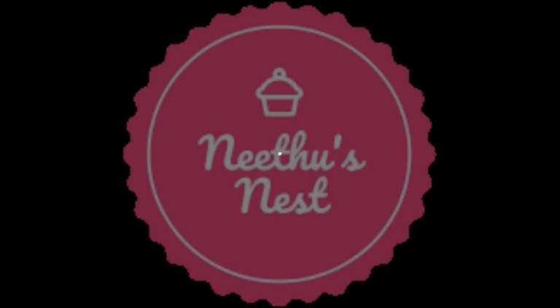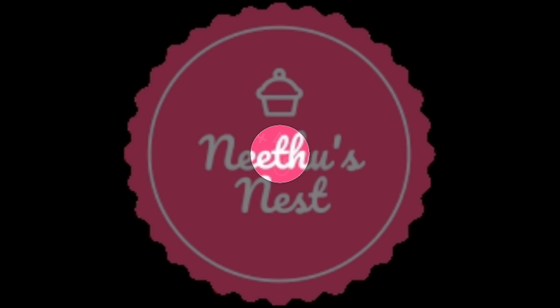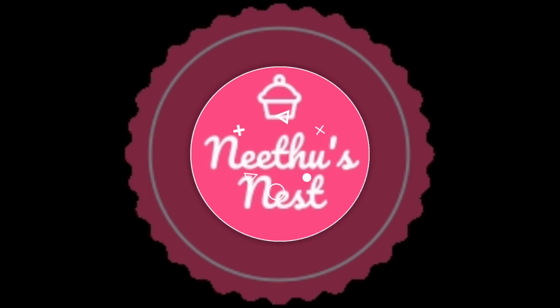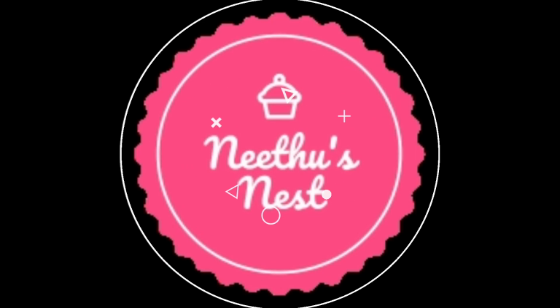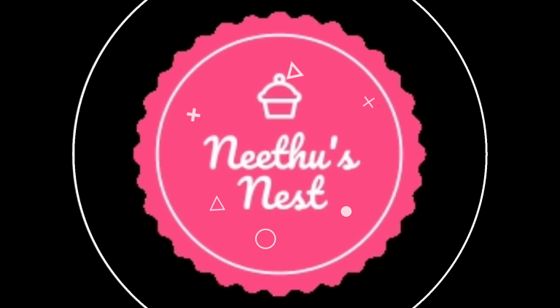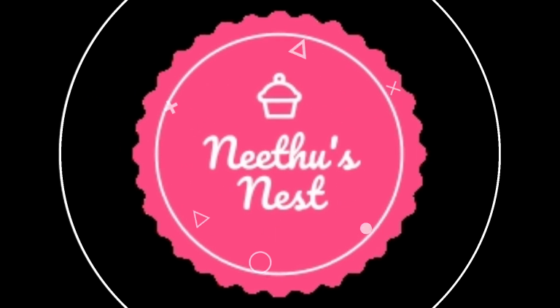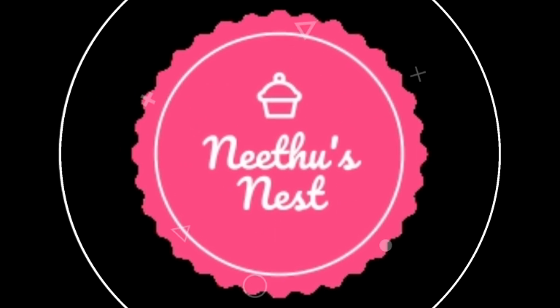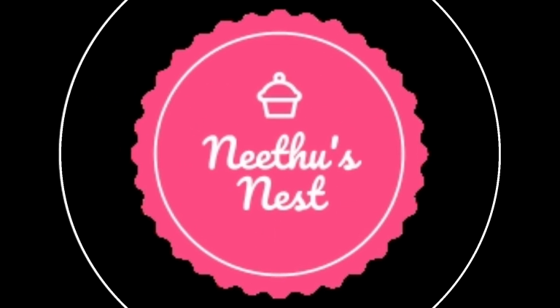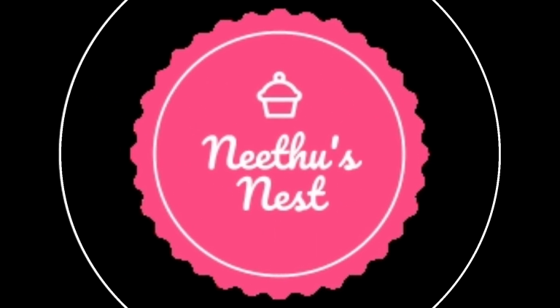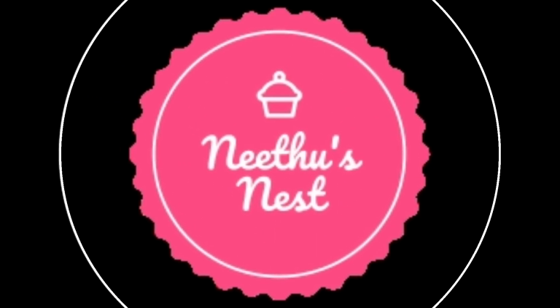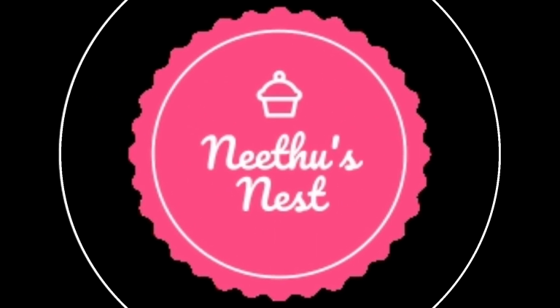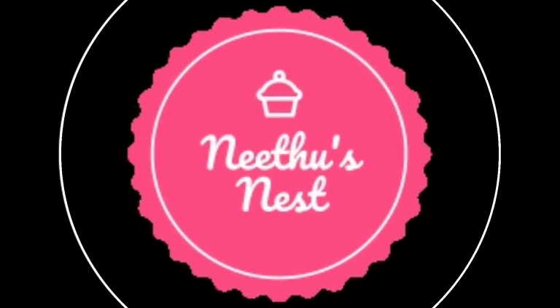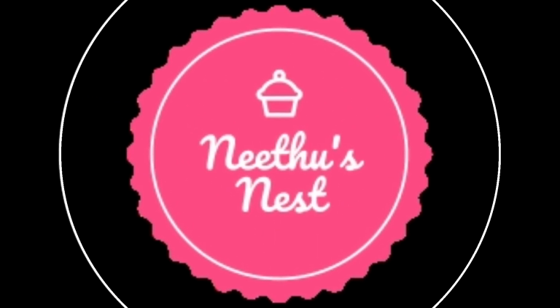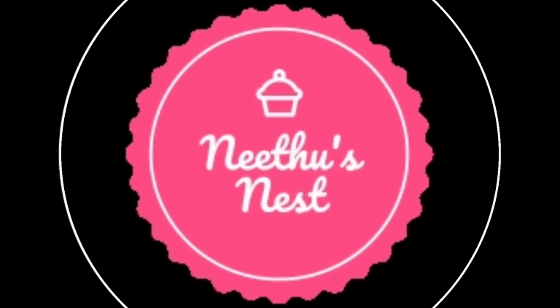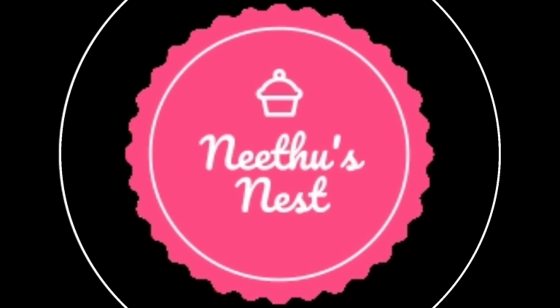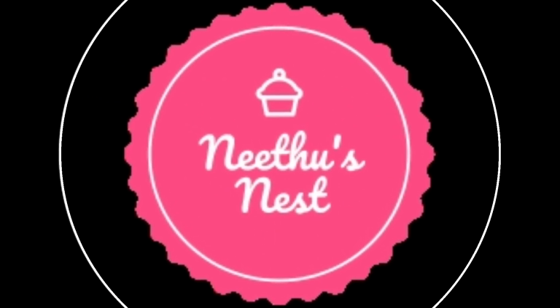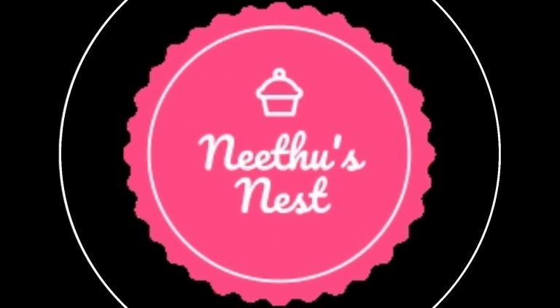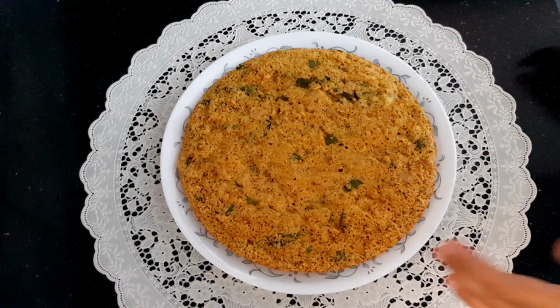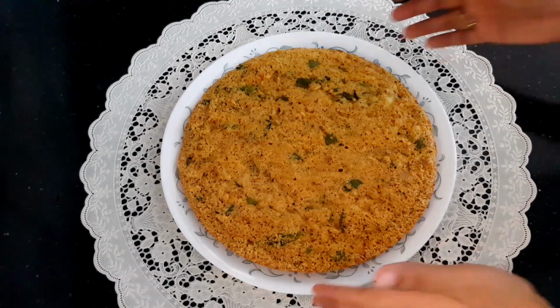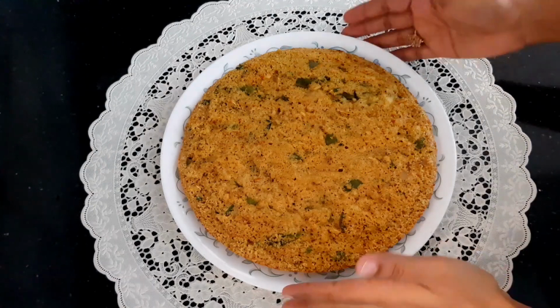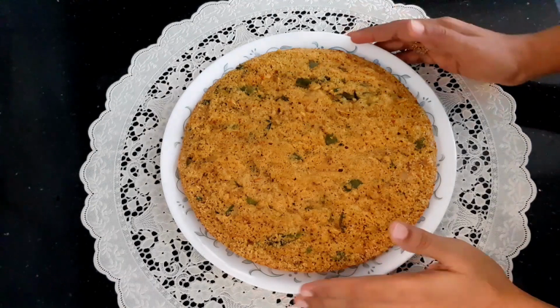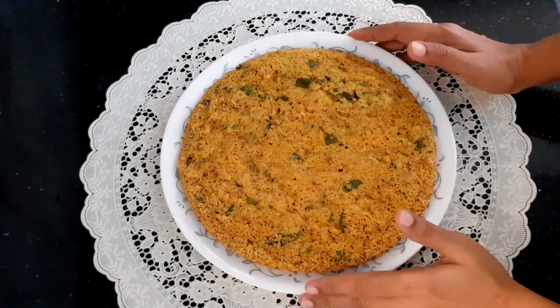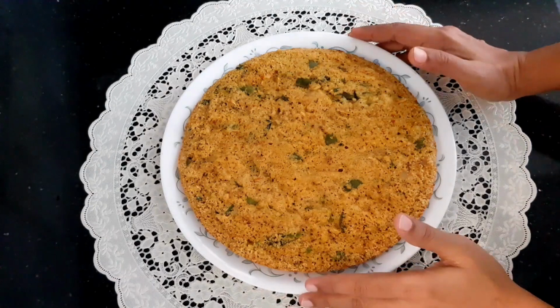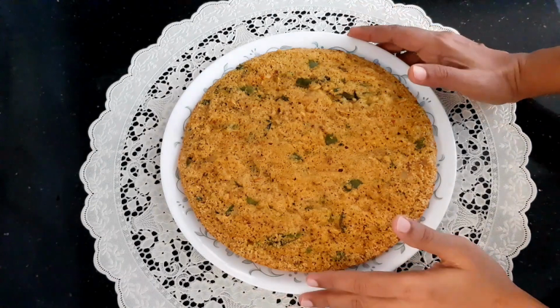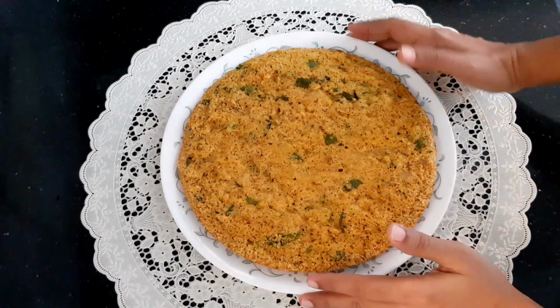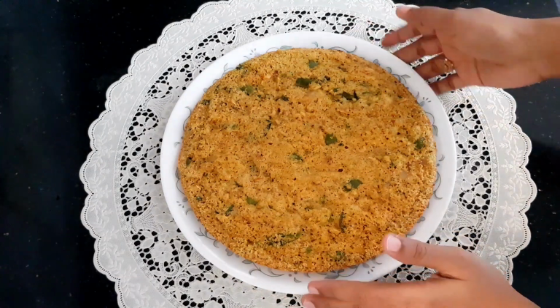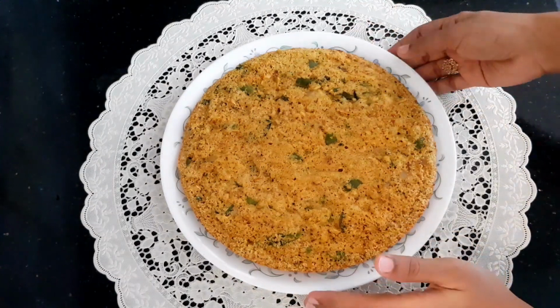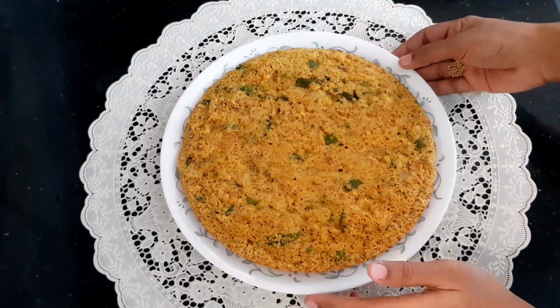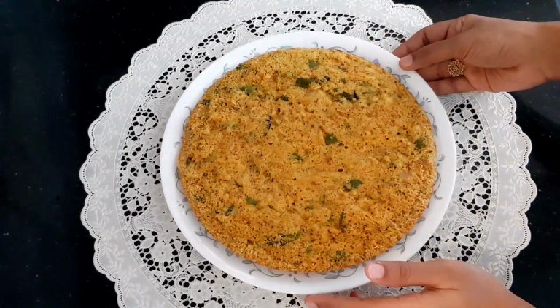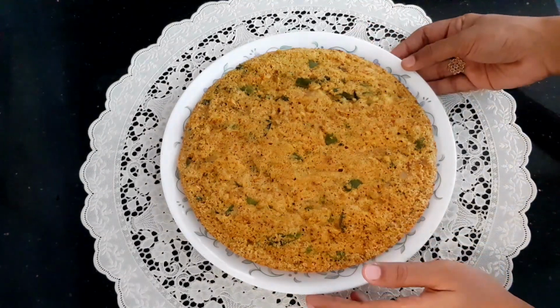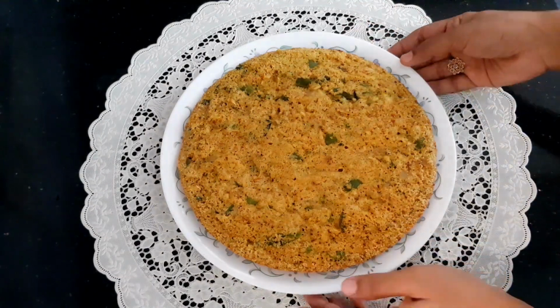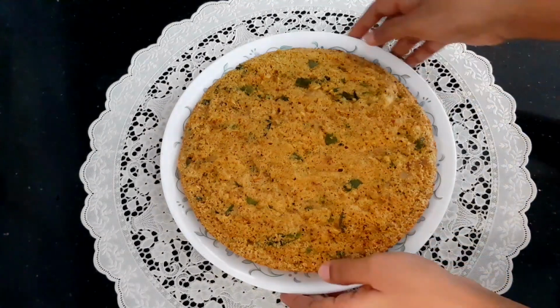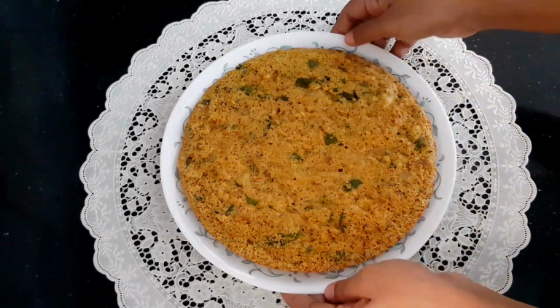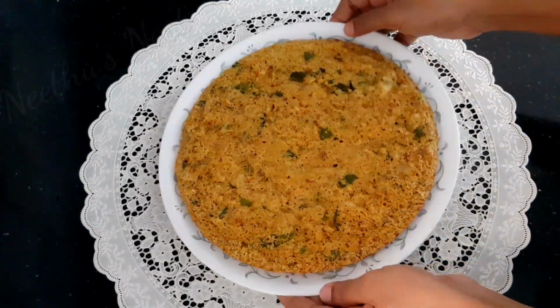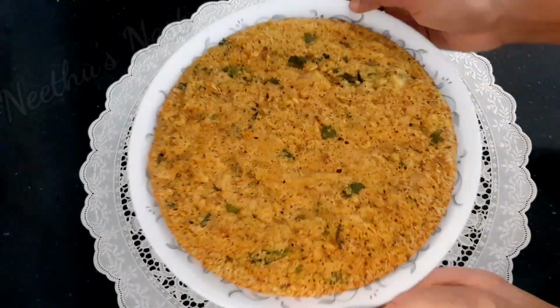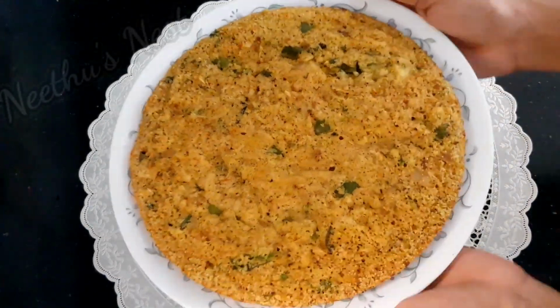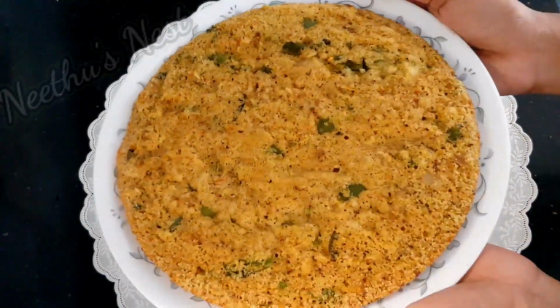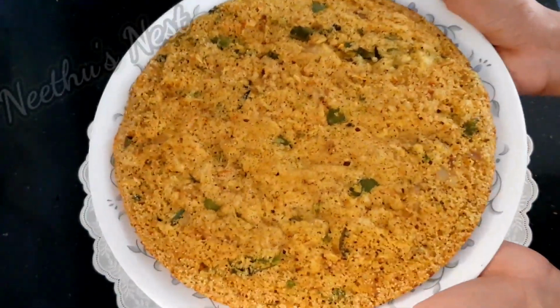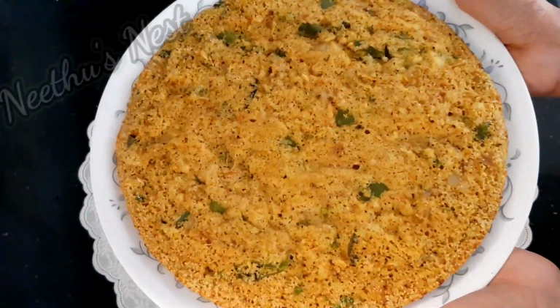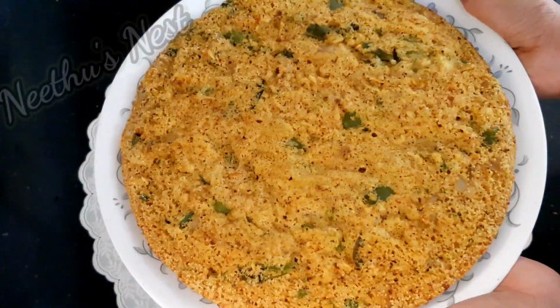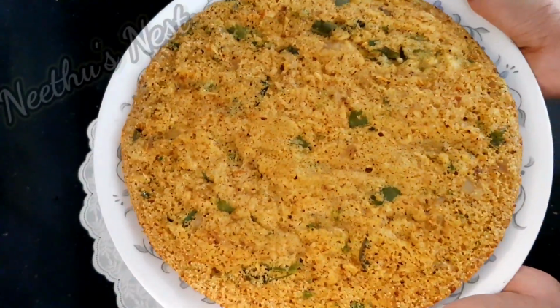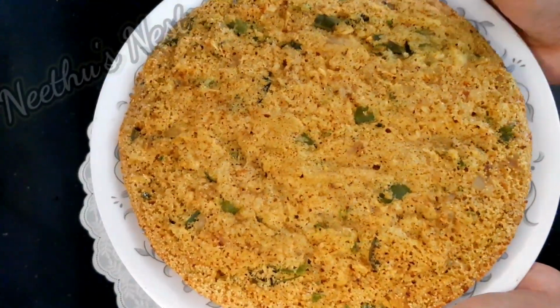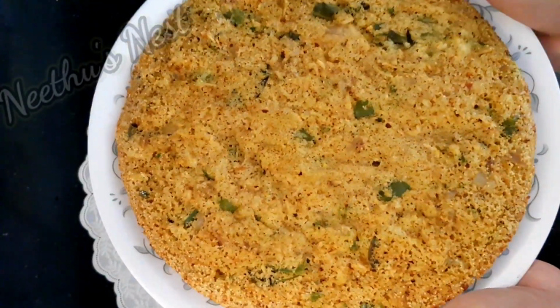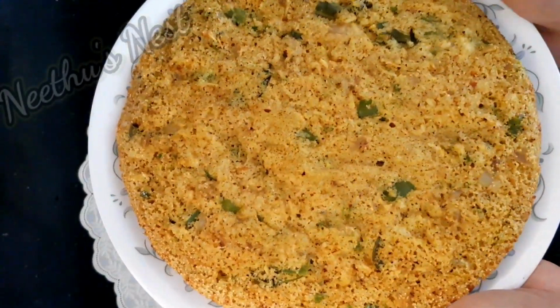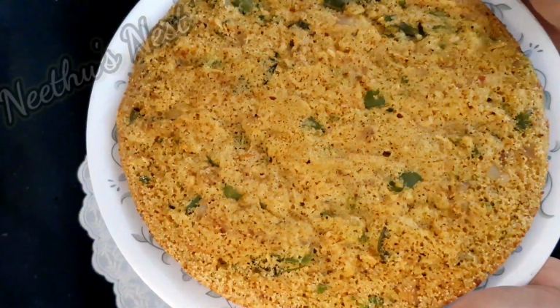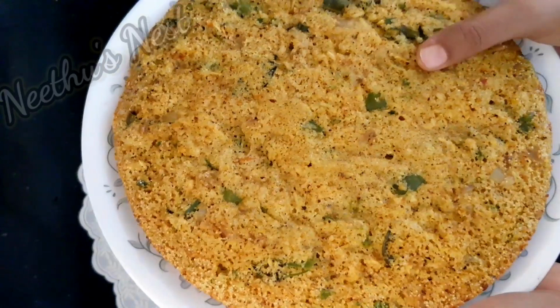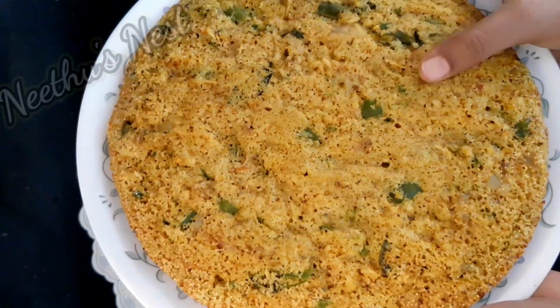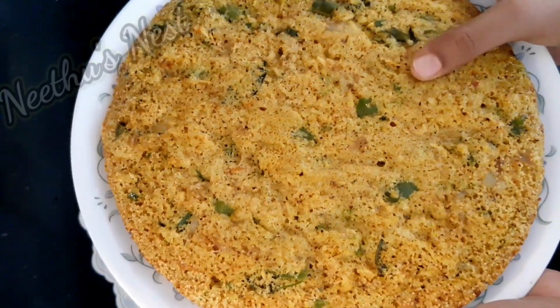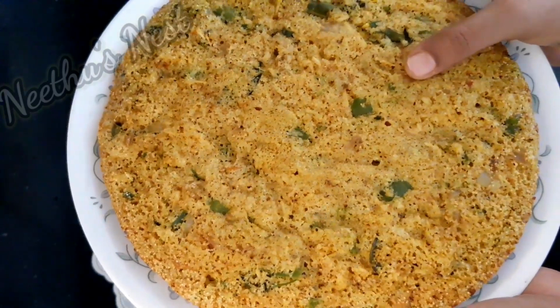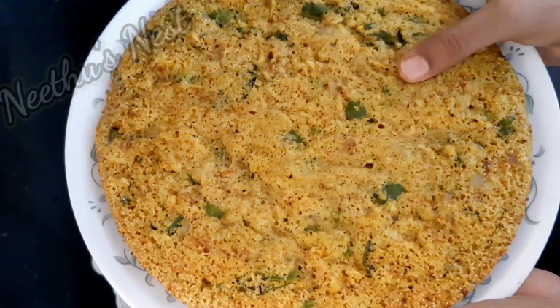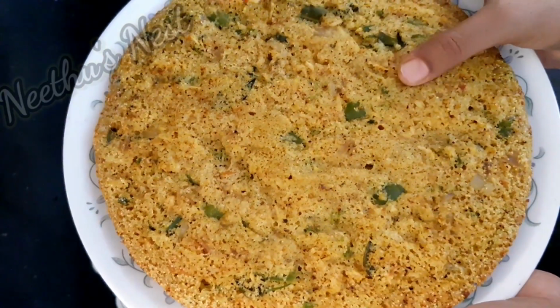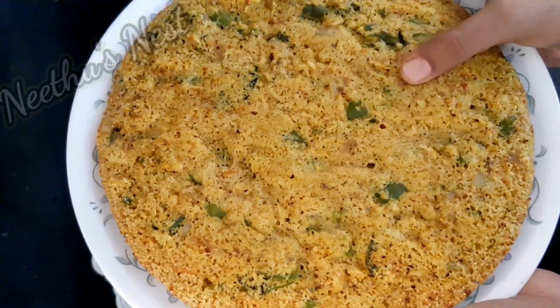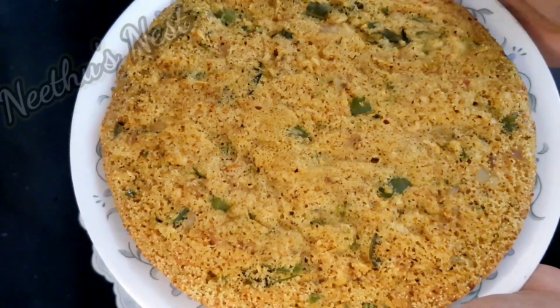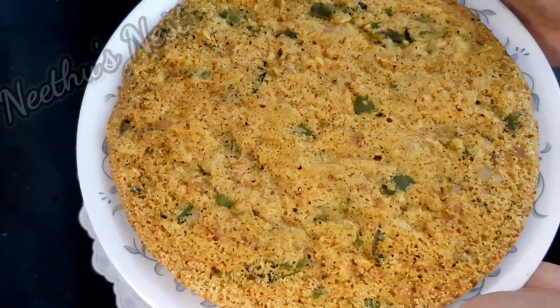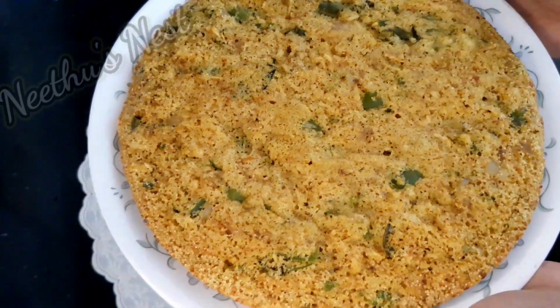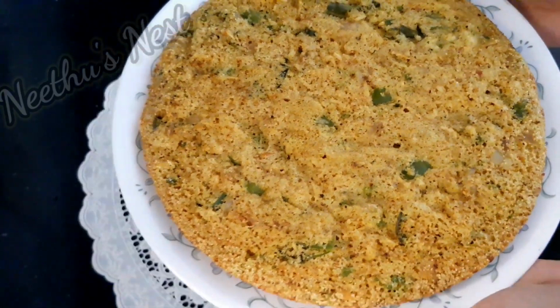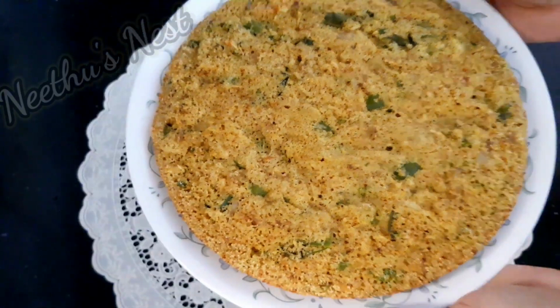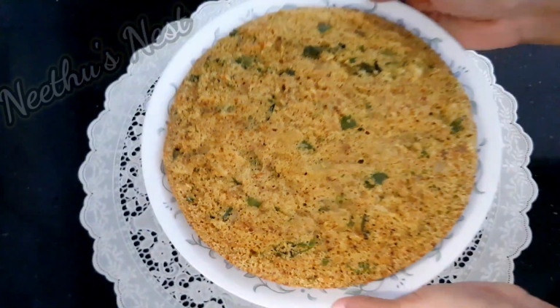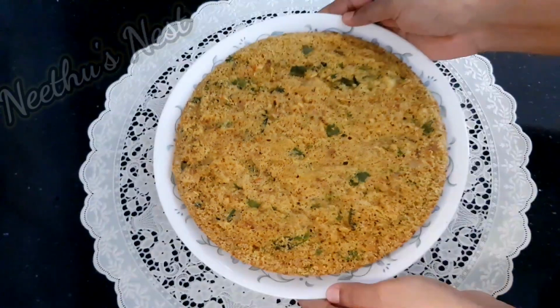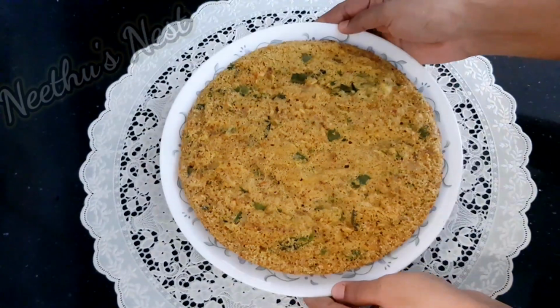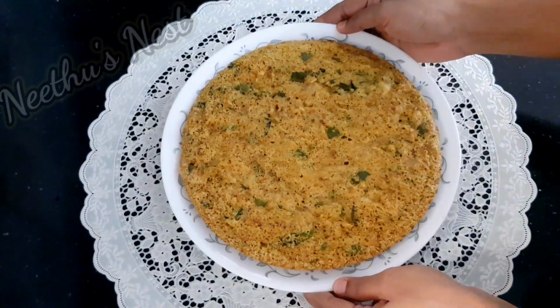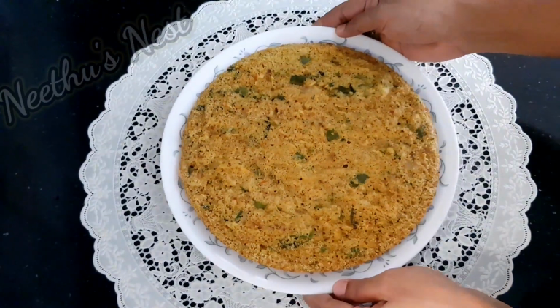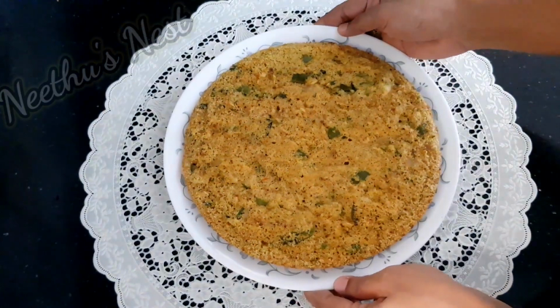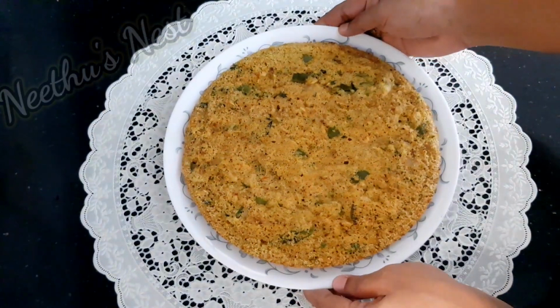Hello and welcome to Neeto's Nest. In today's video I'm going to show you how to make a spicy meat cake.